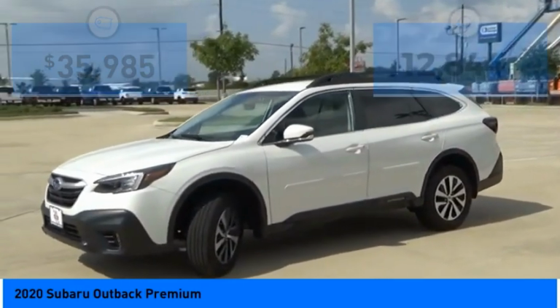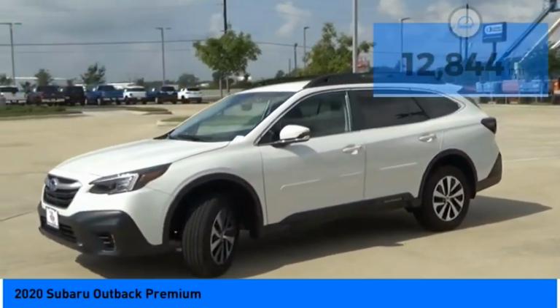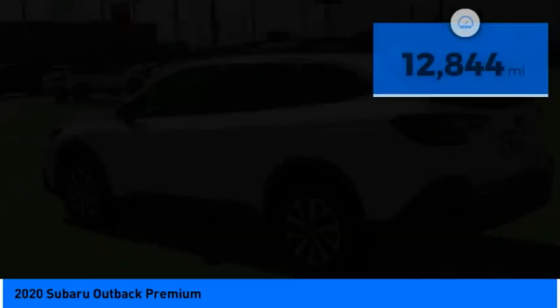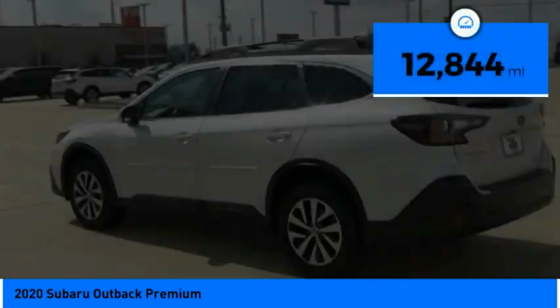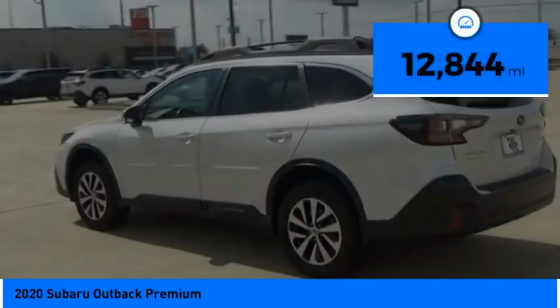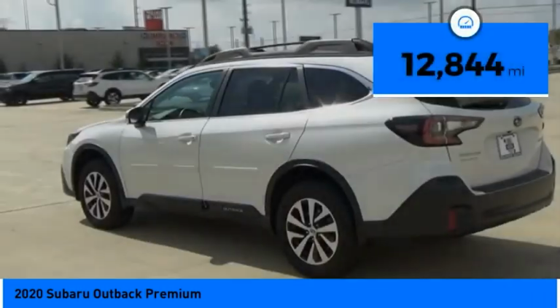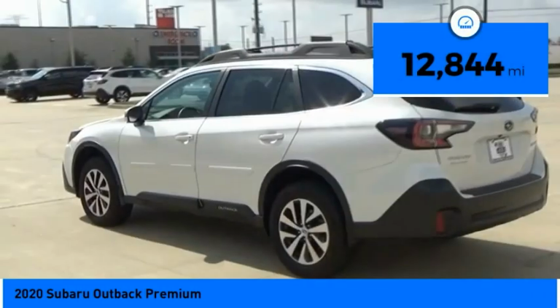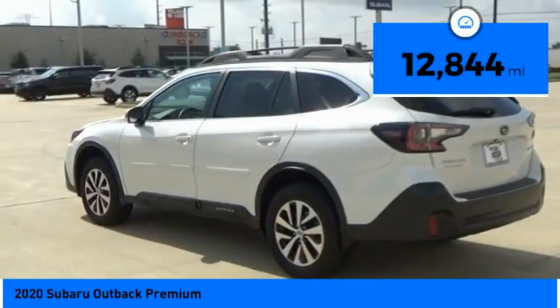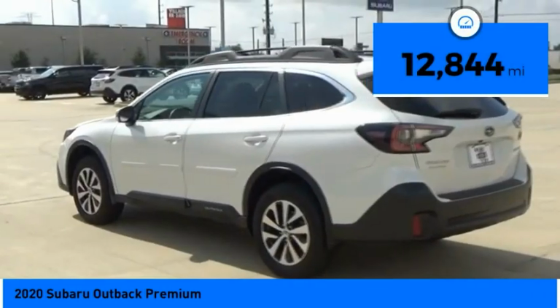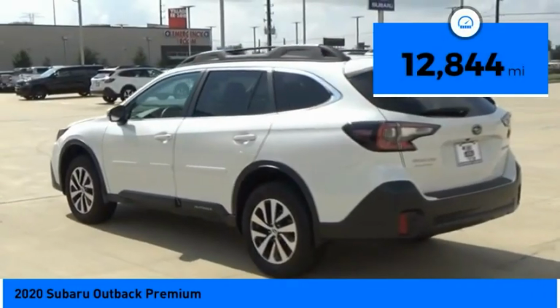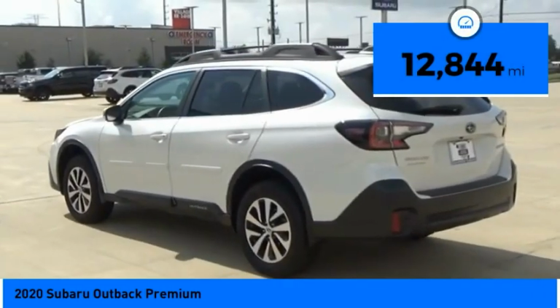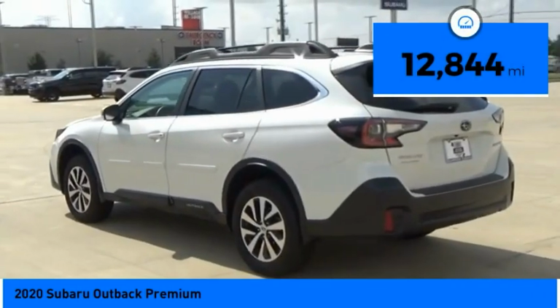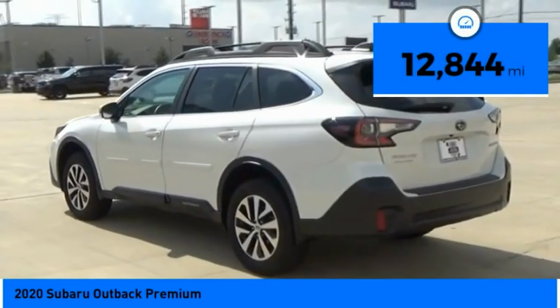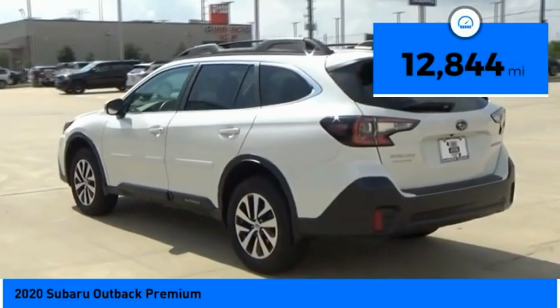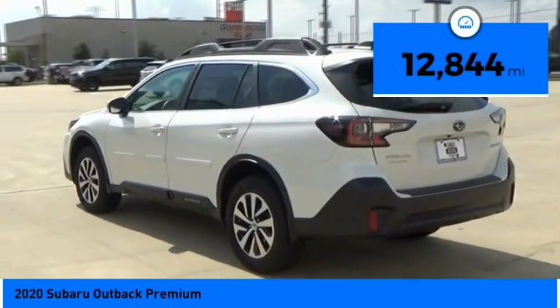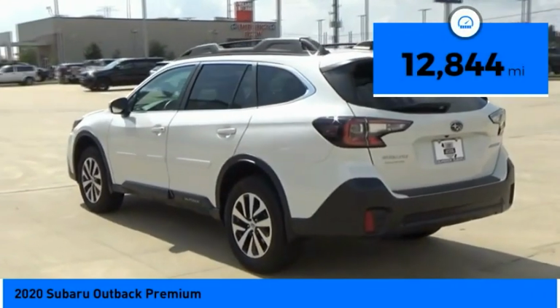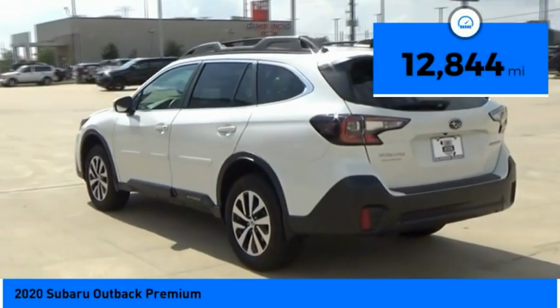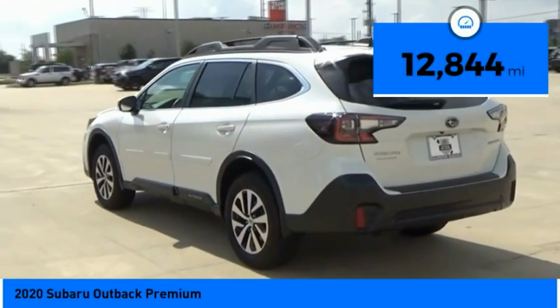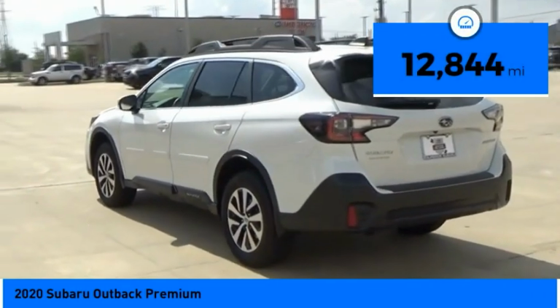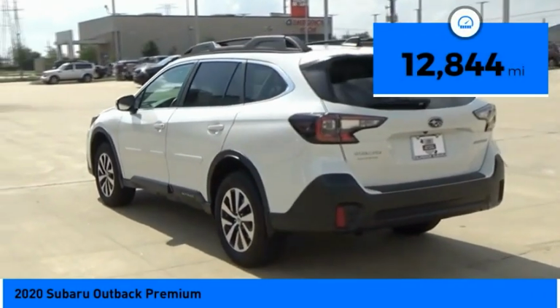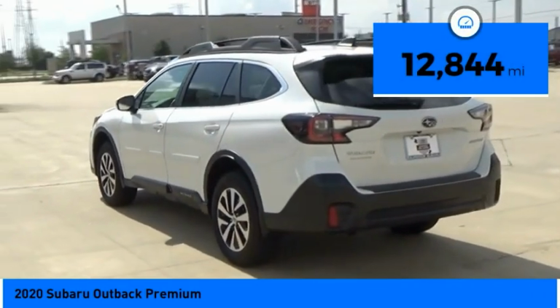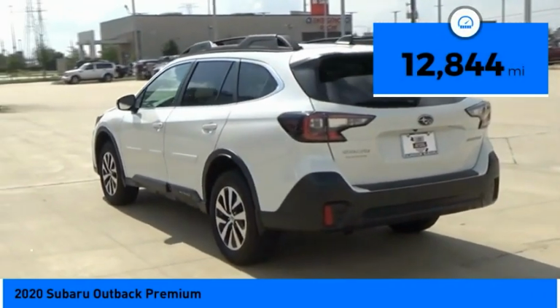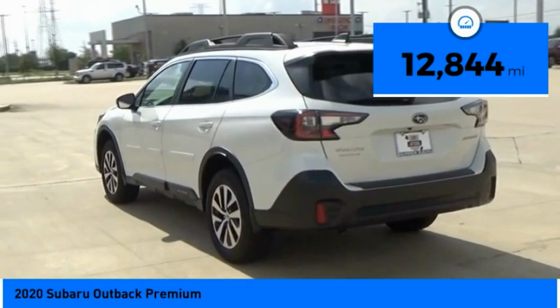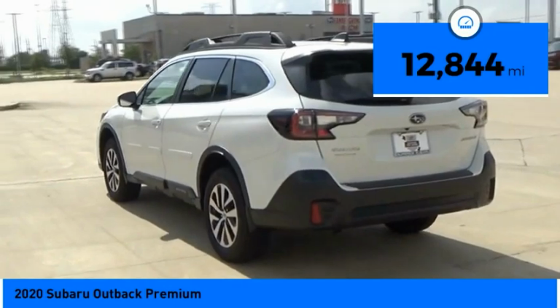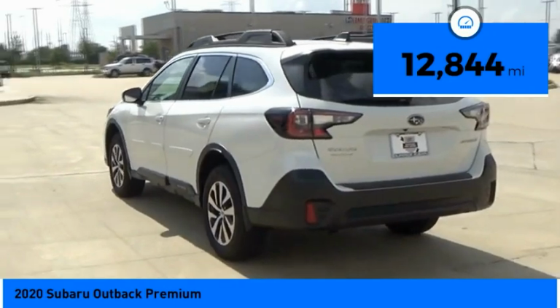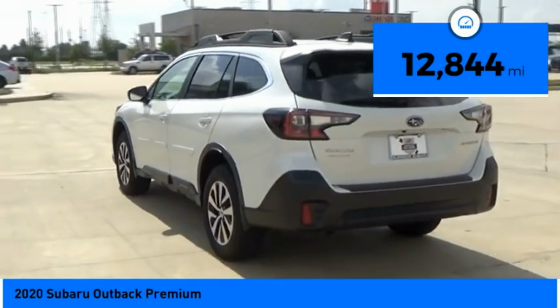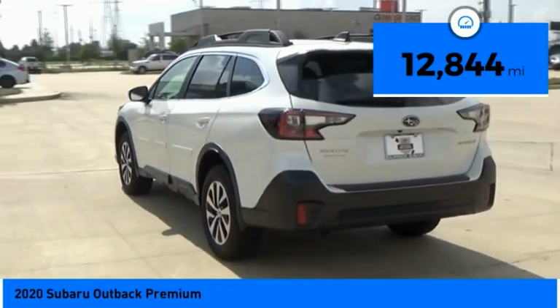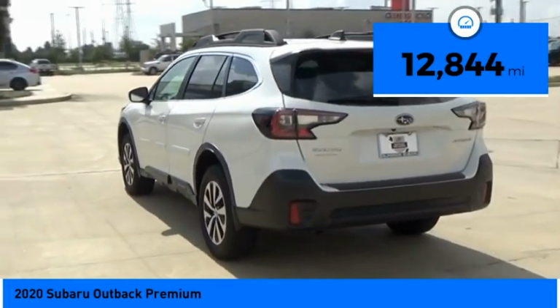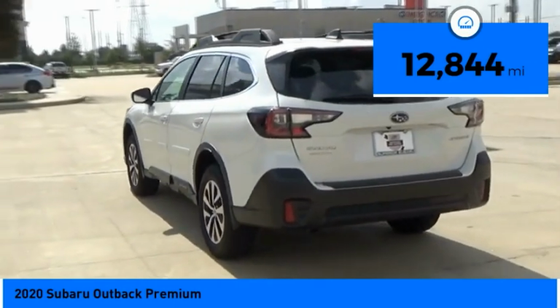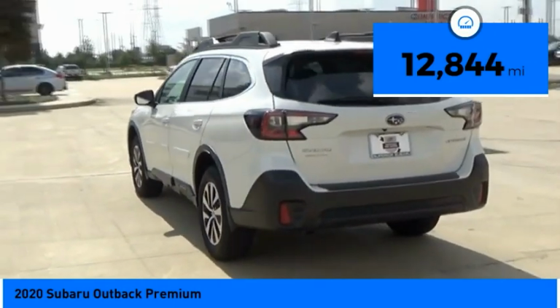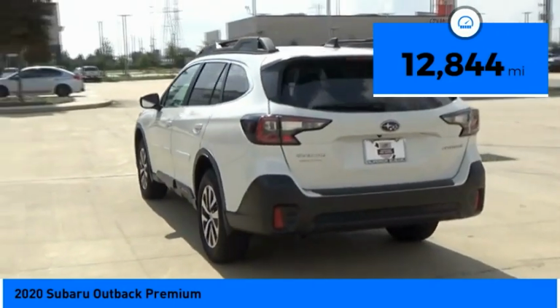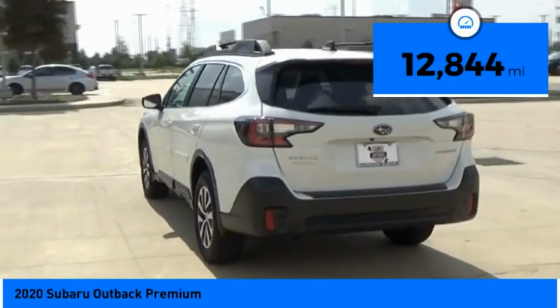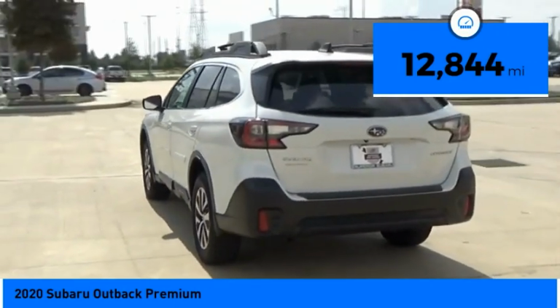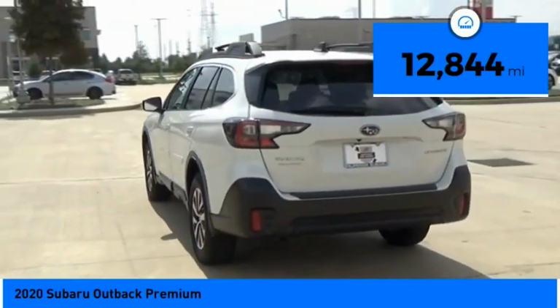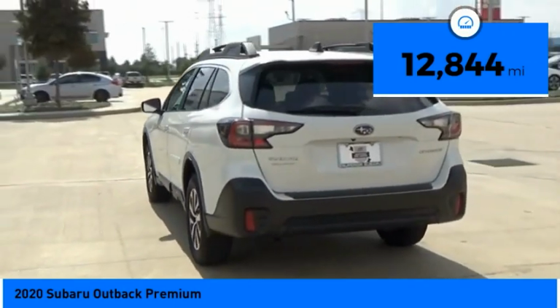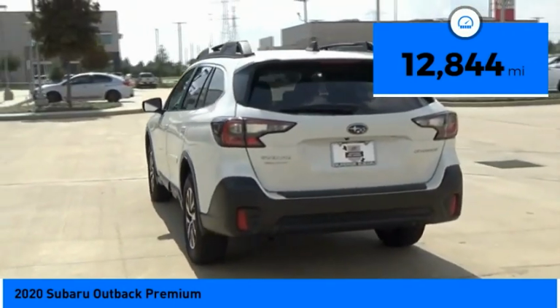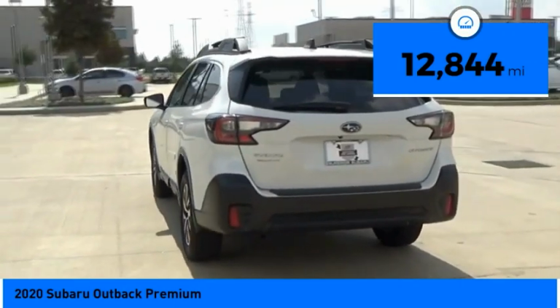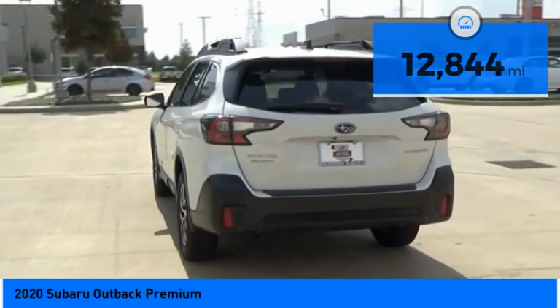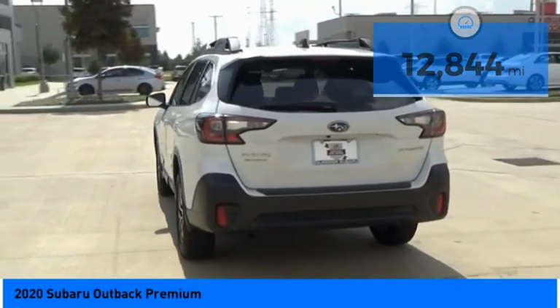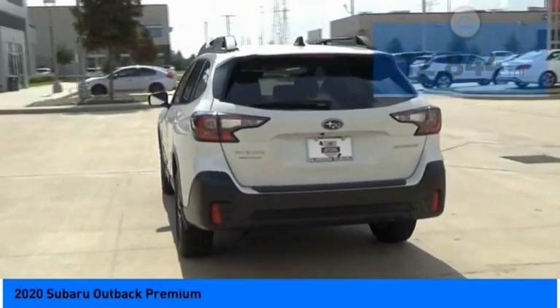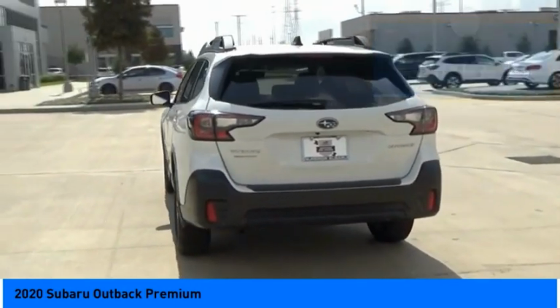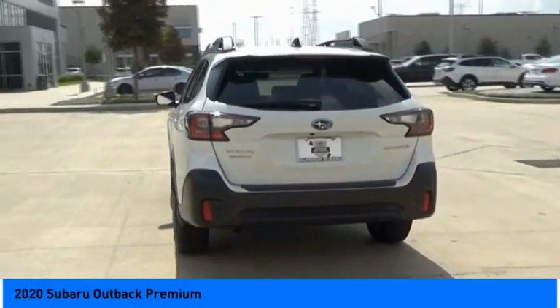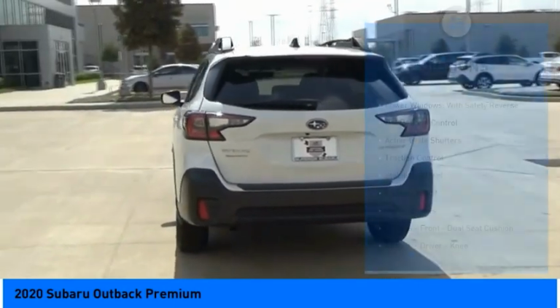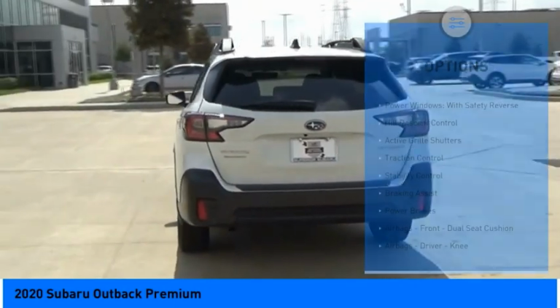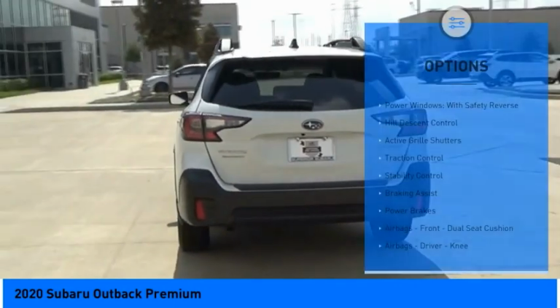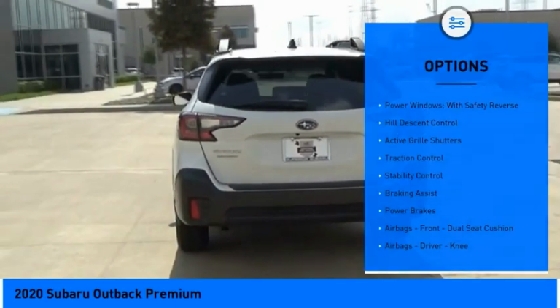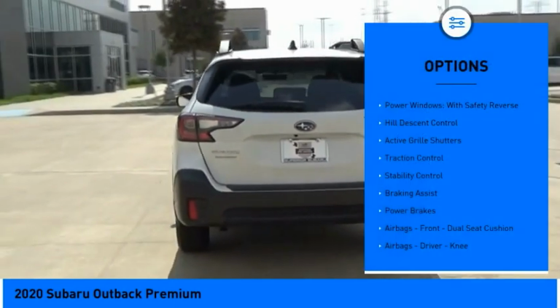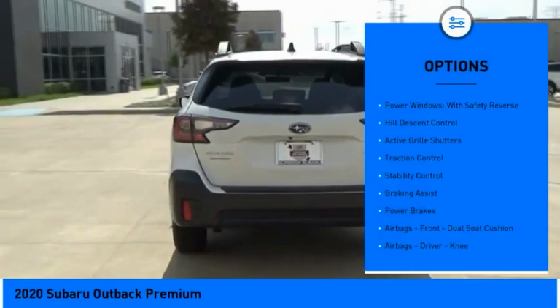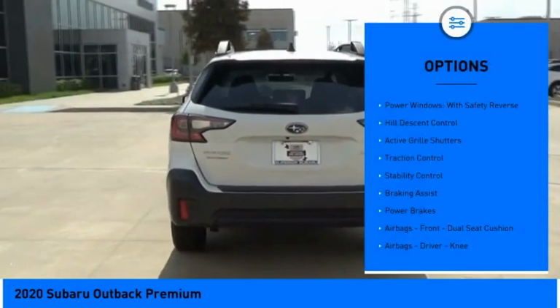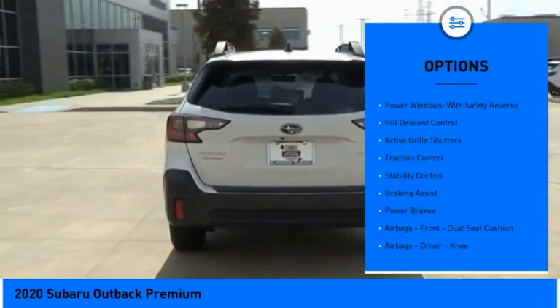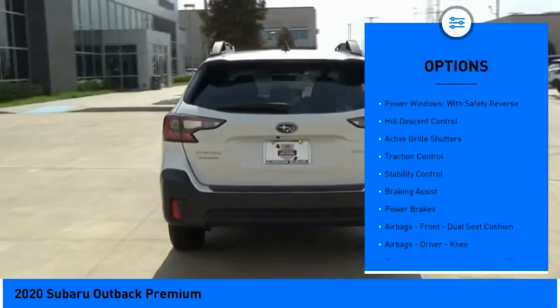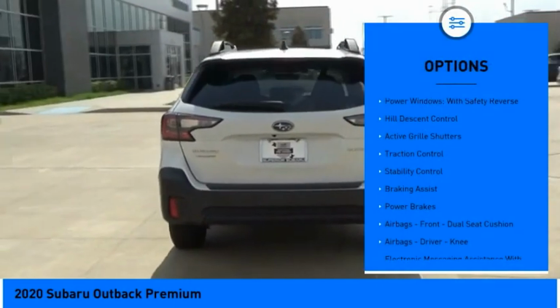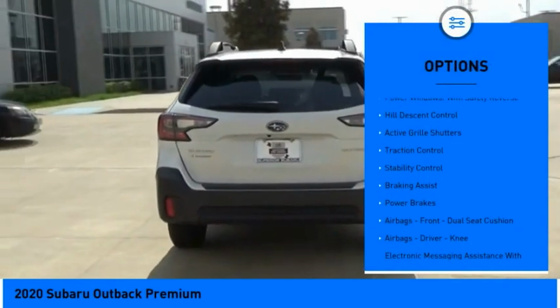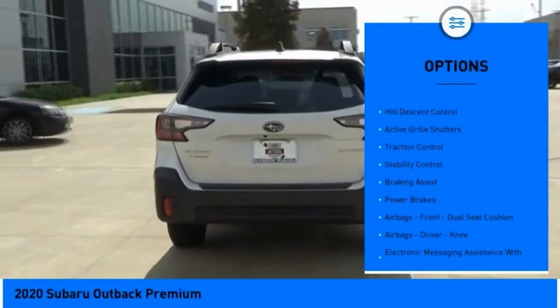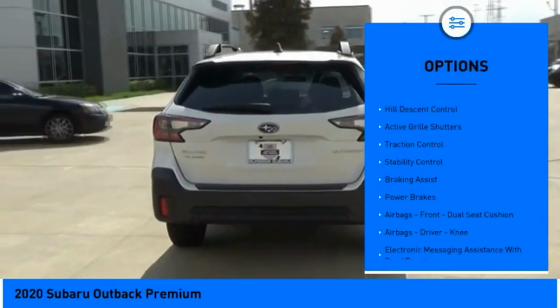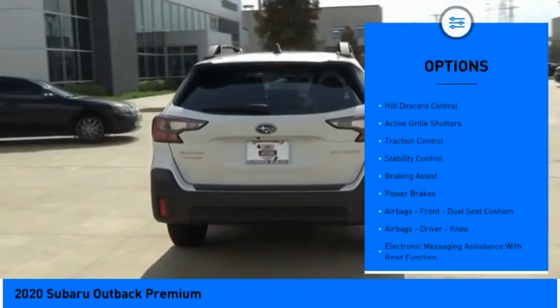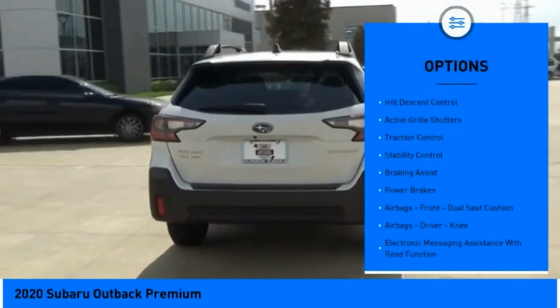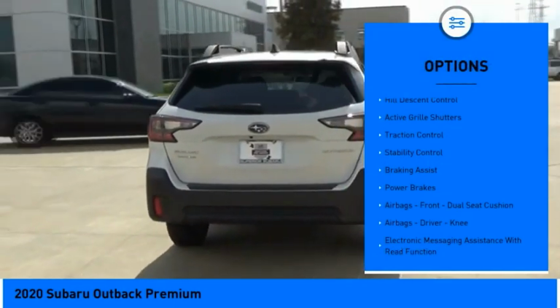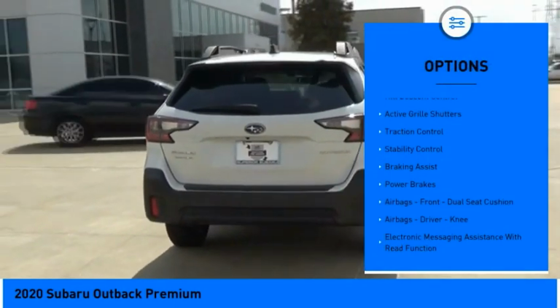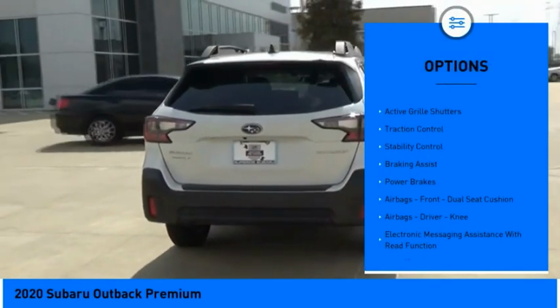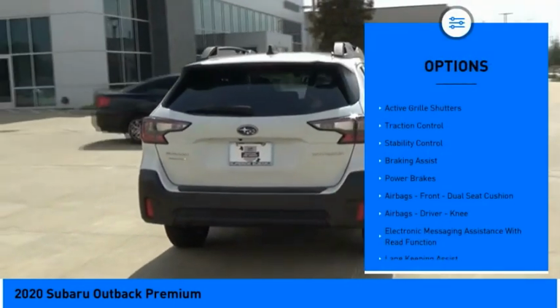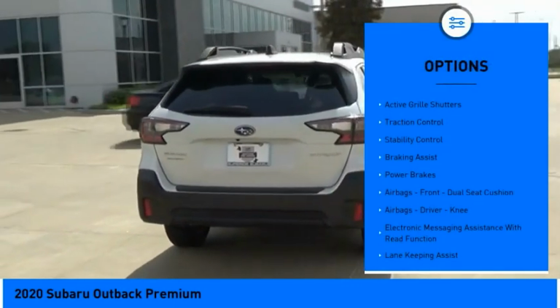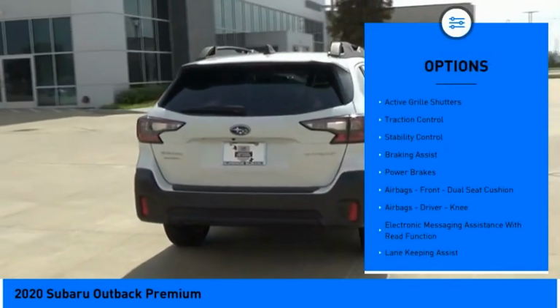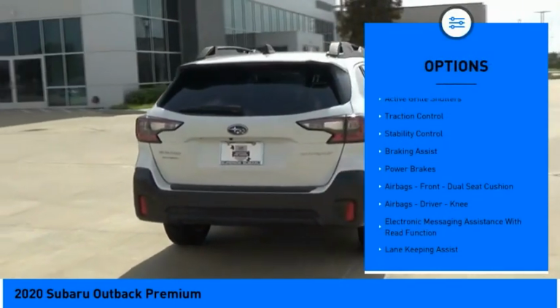This vehicle has less than 15,000 miles. Here are some of this vehicle's great options: power windows with safety reverse,